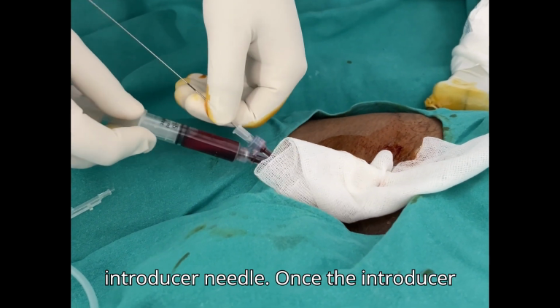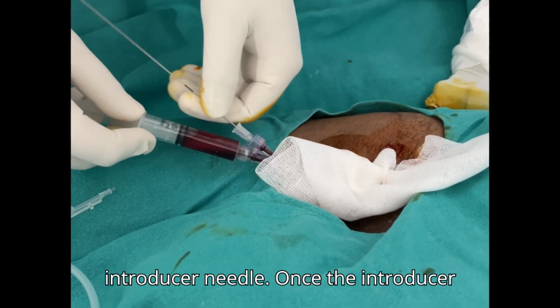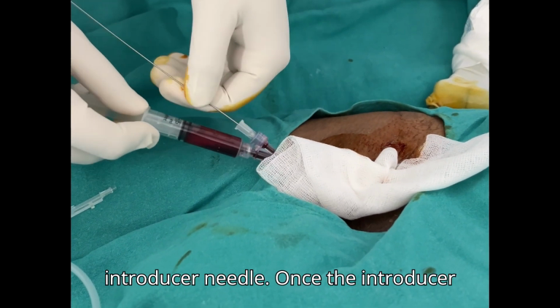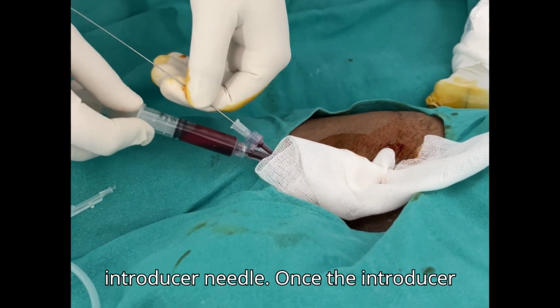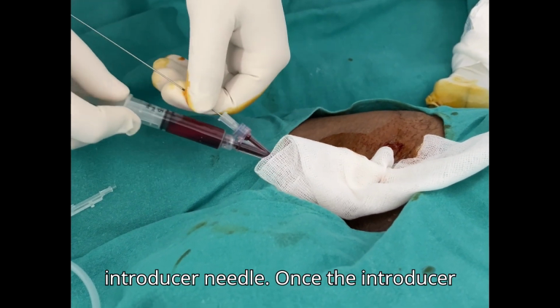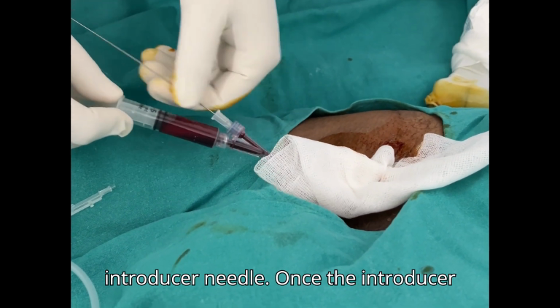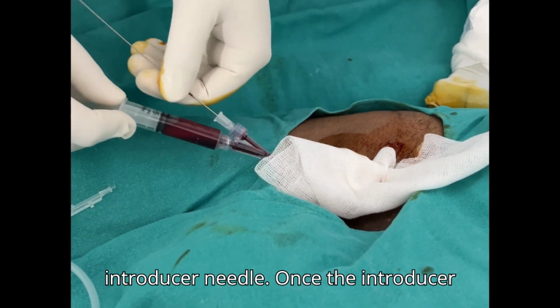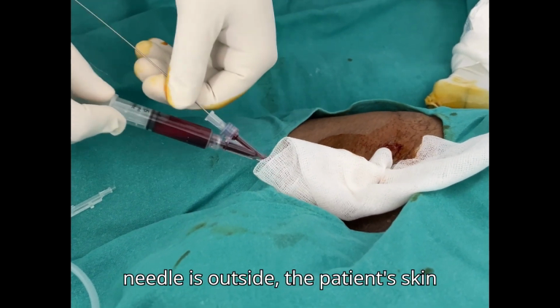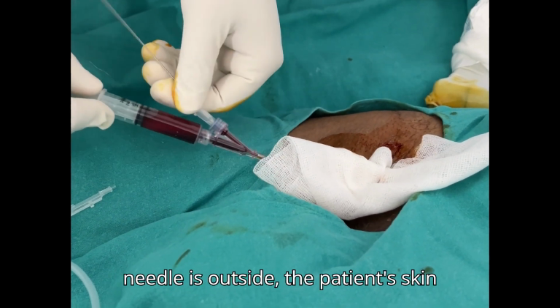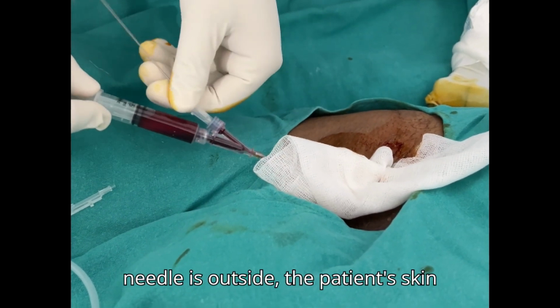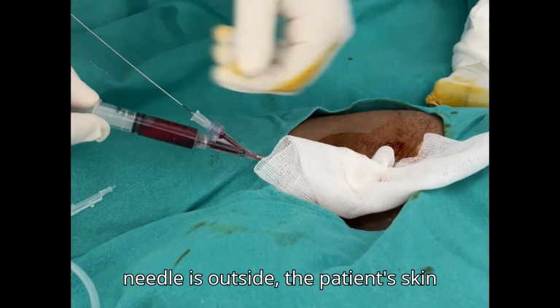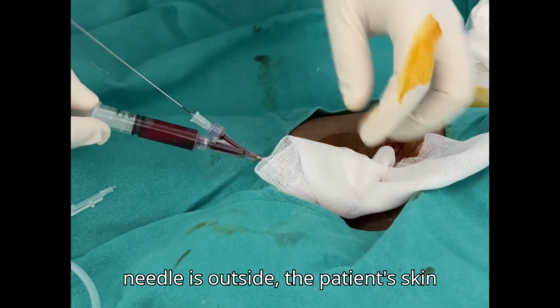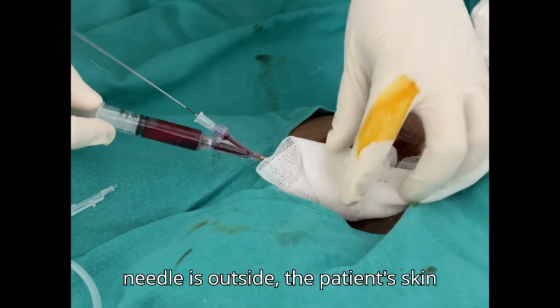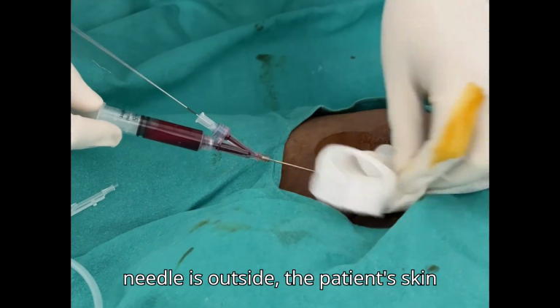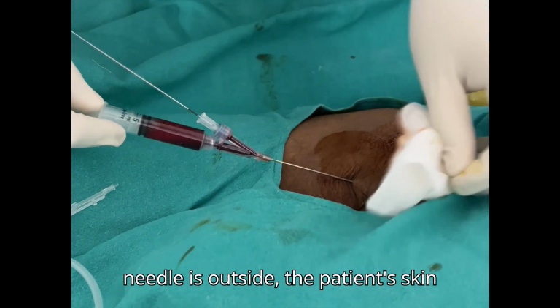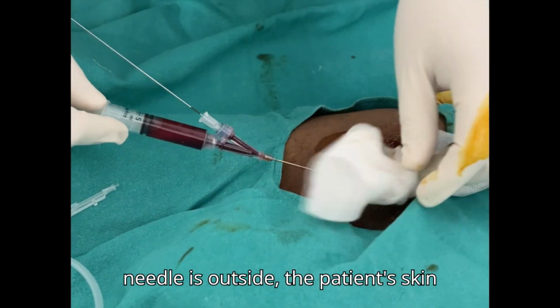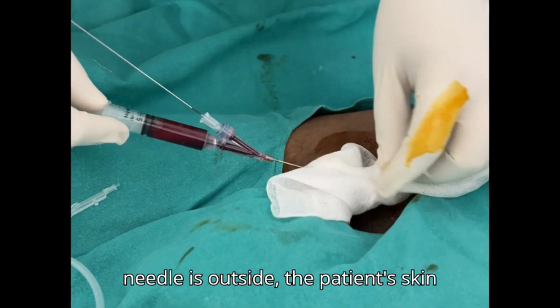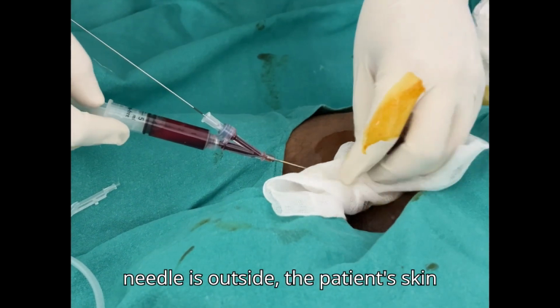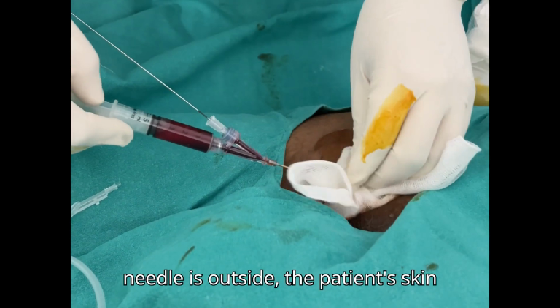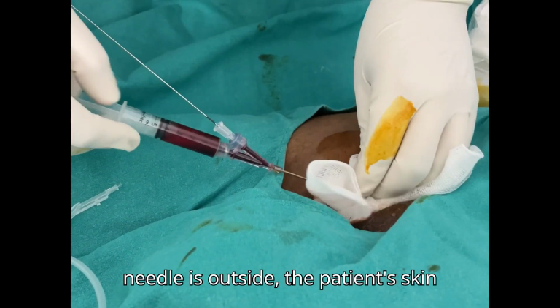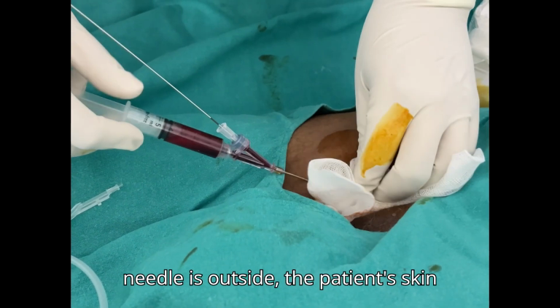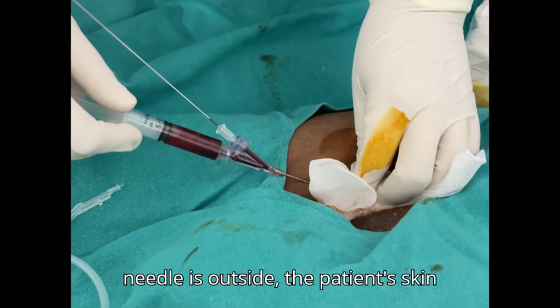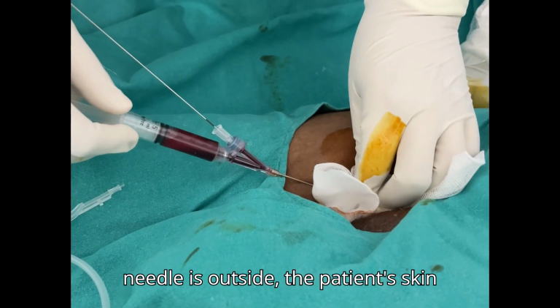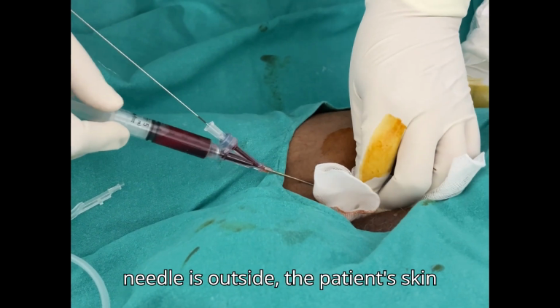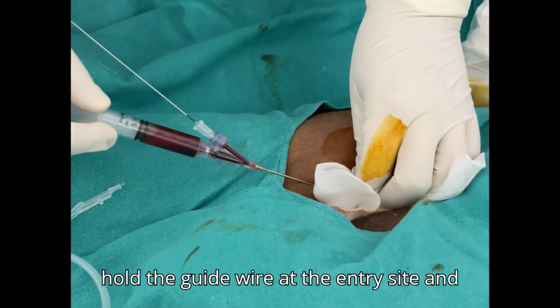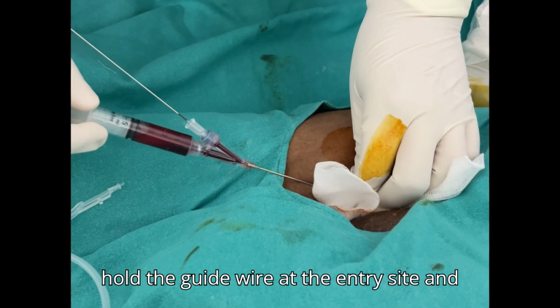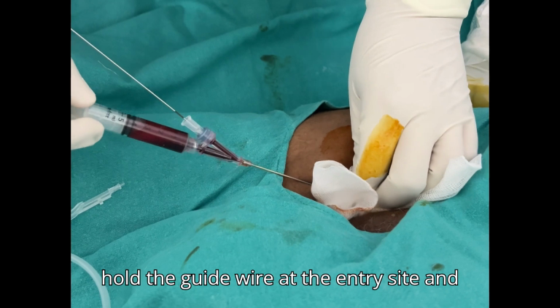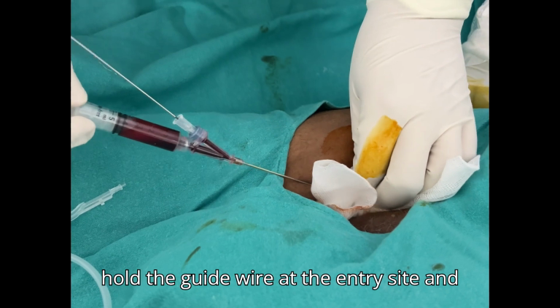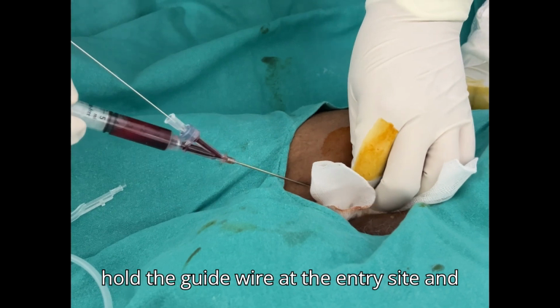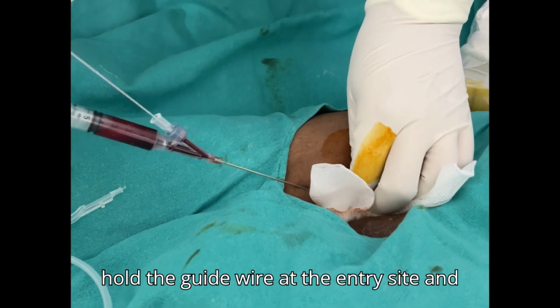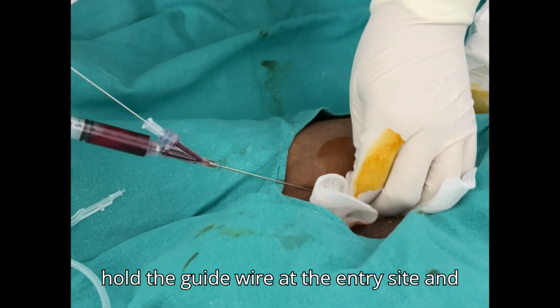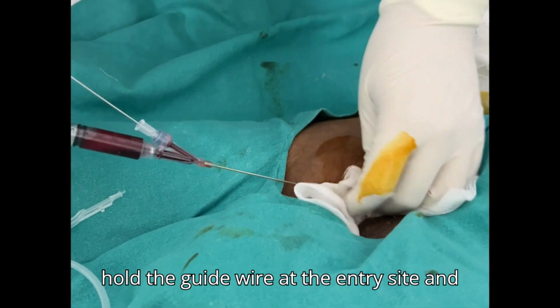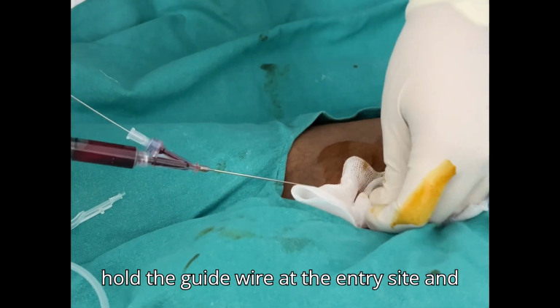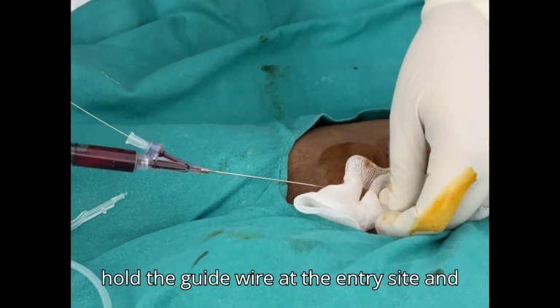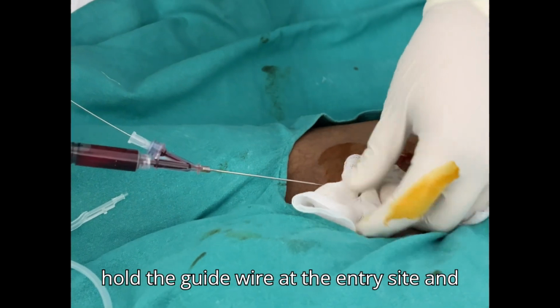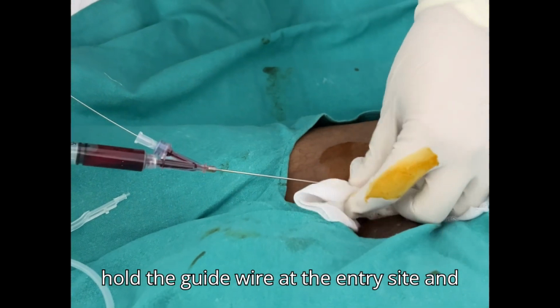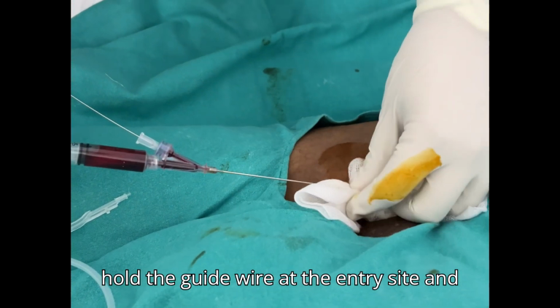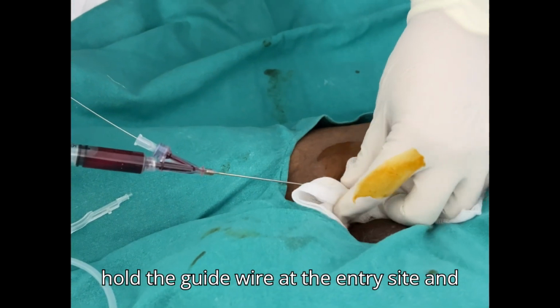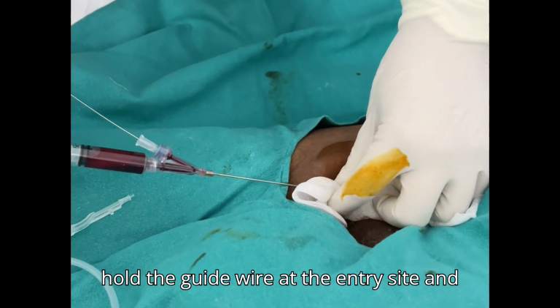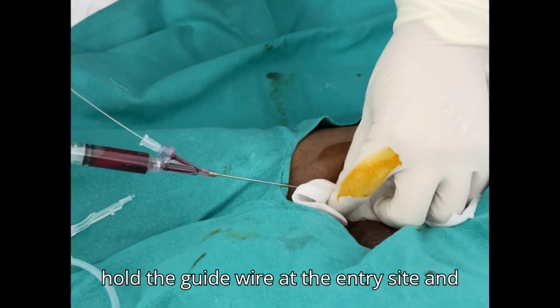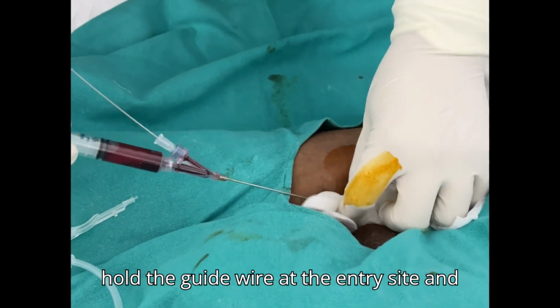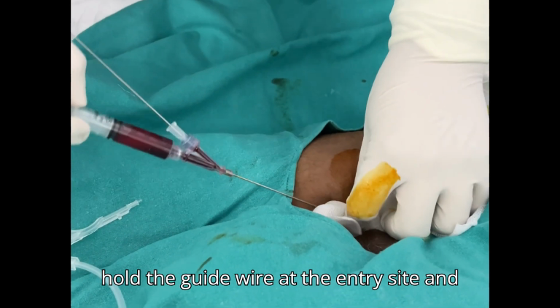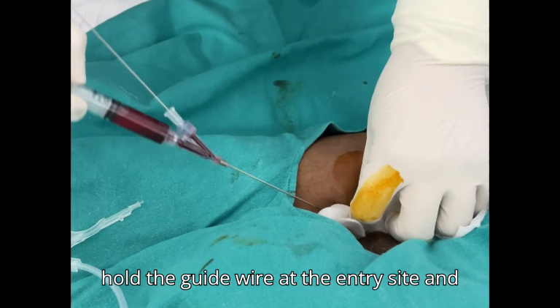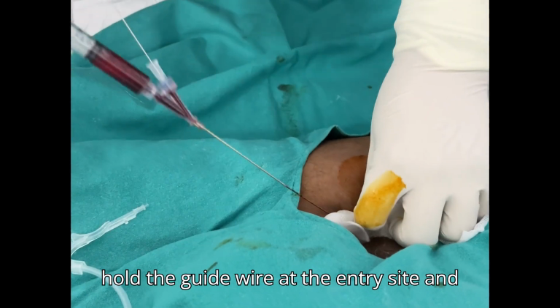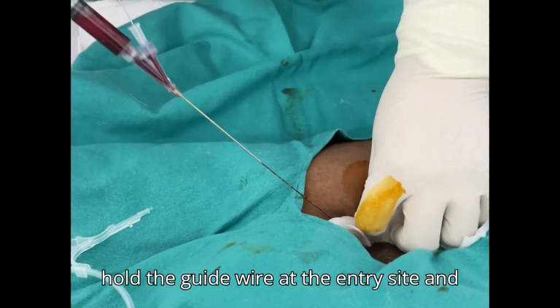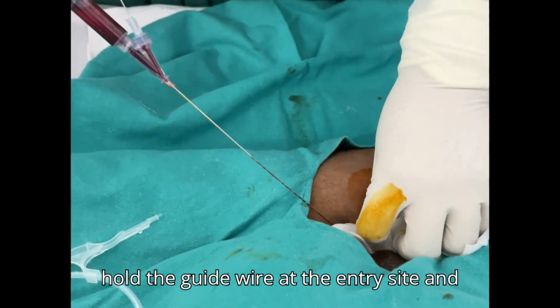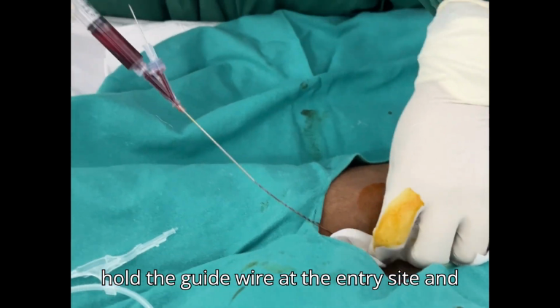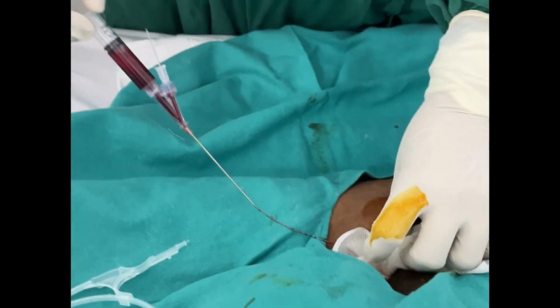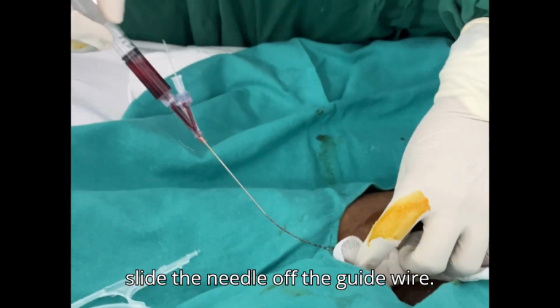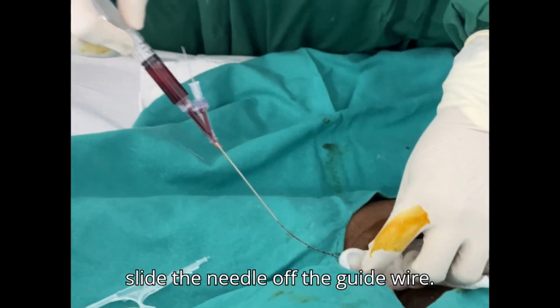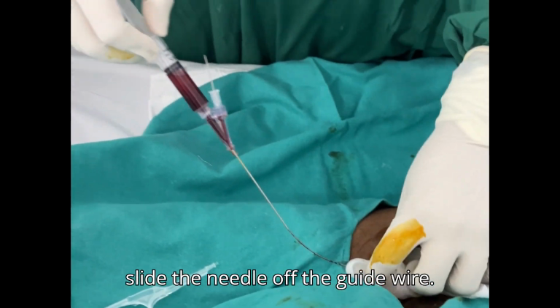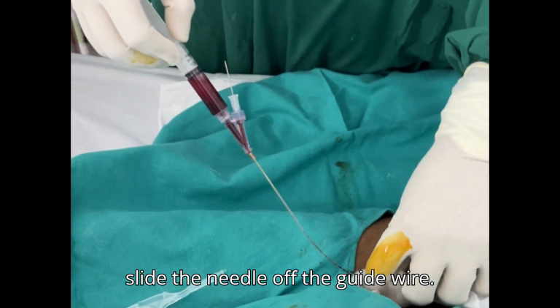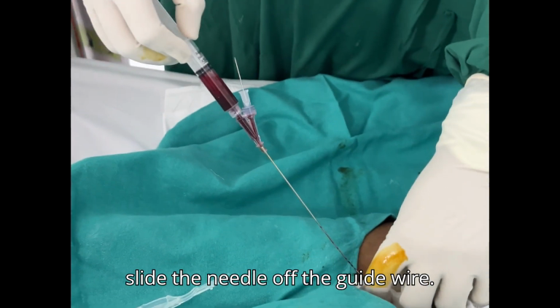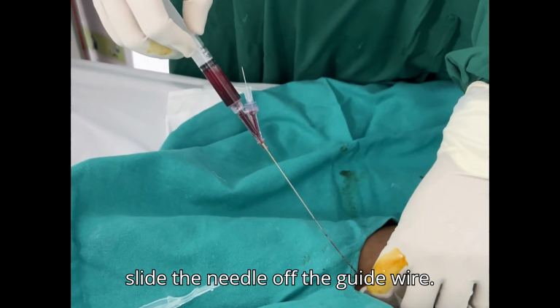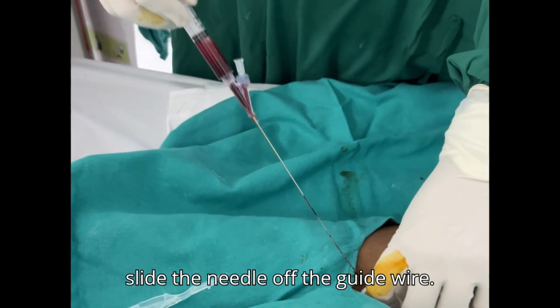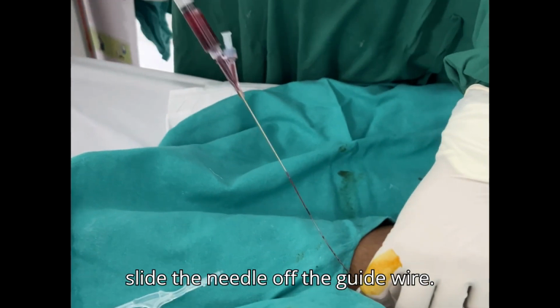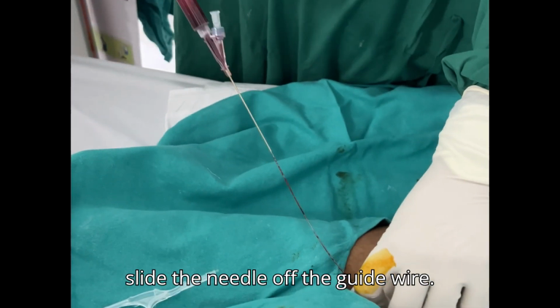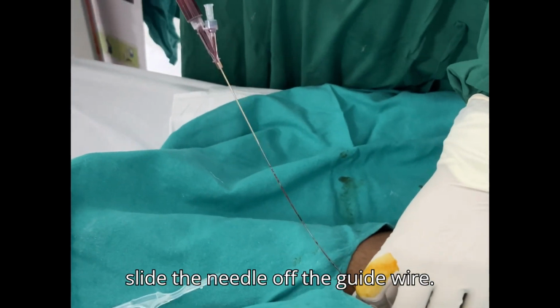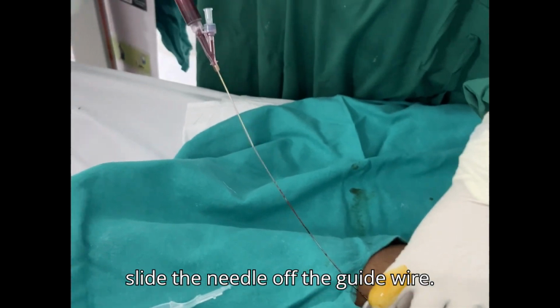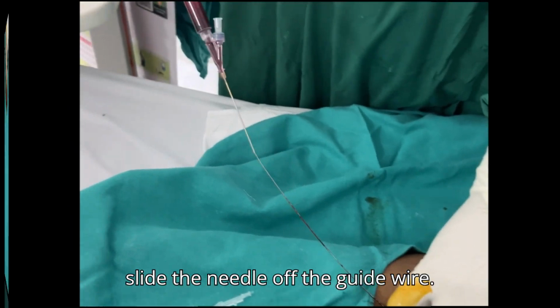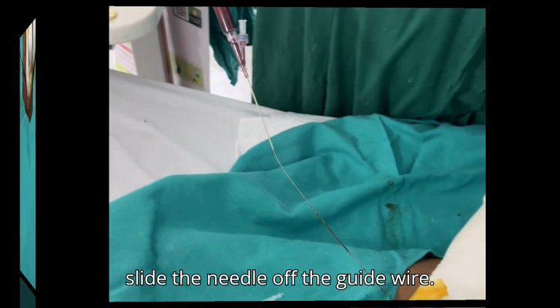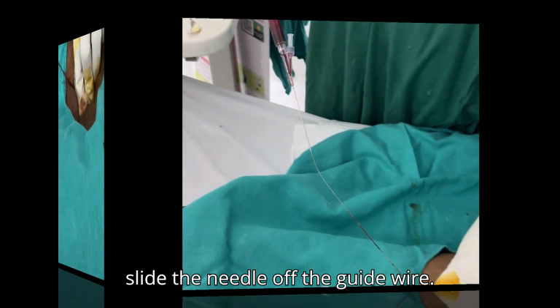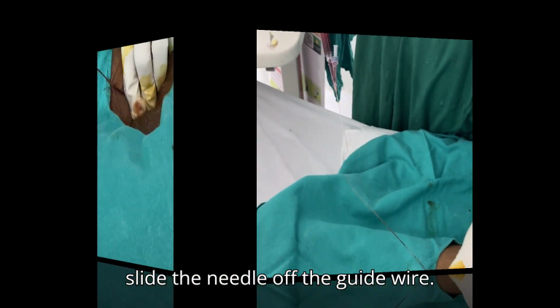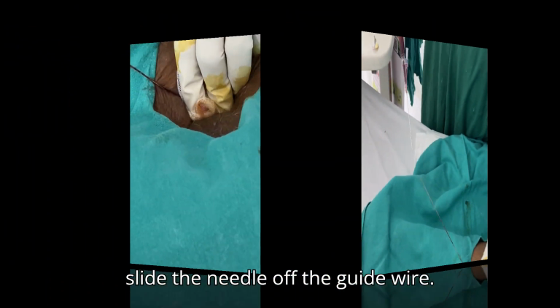Once the introducer needle is outside the patient, hold the guide wire at the entry site and slide the needle off the guide wire.